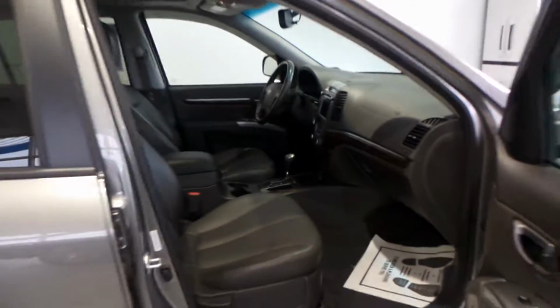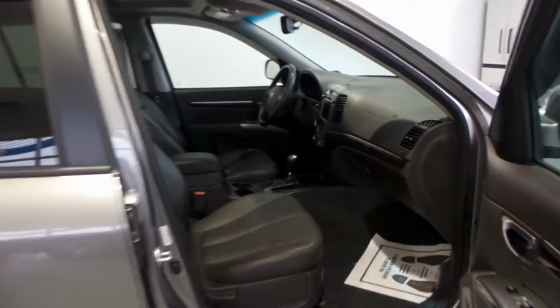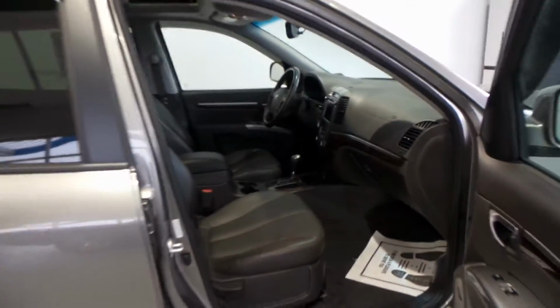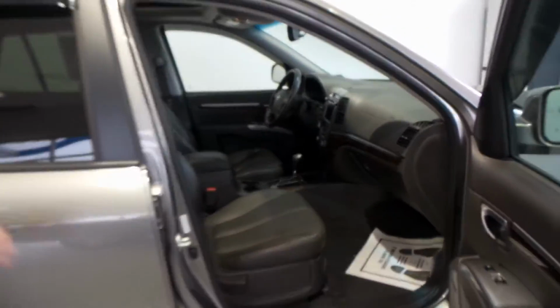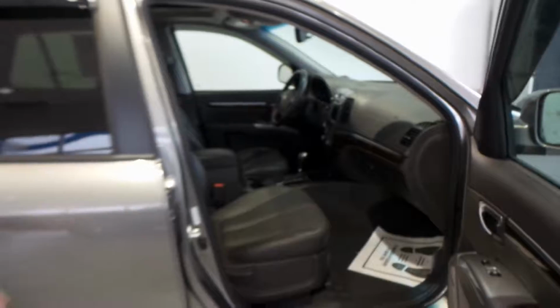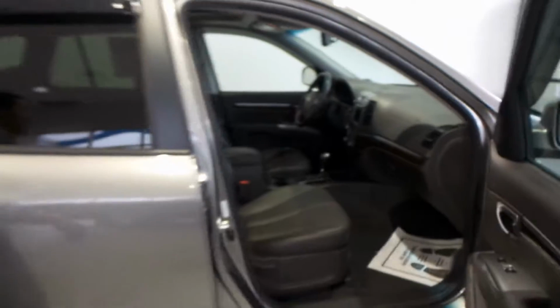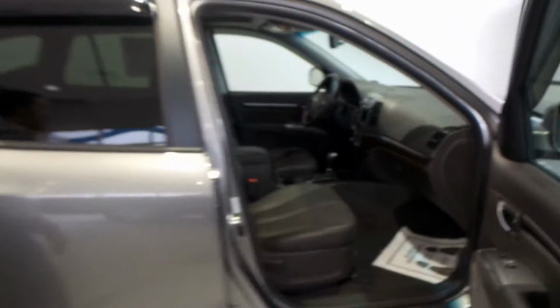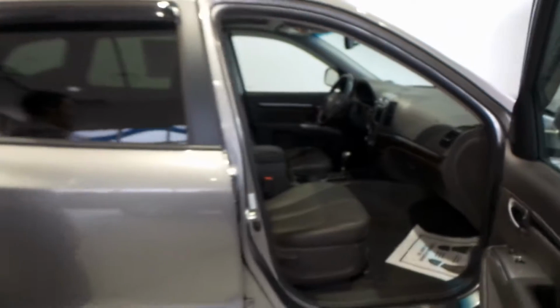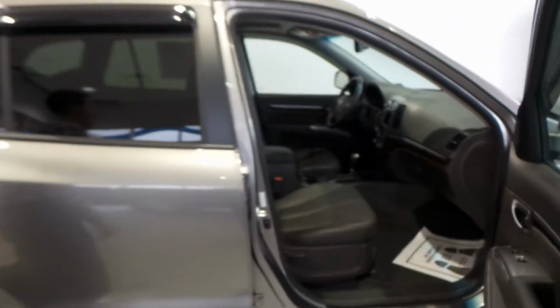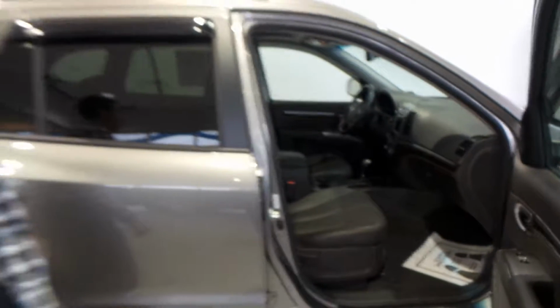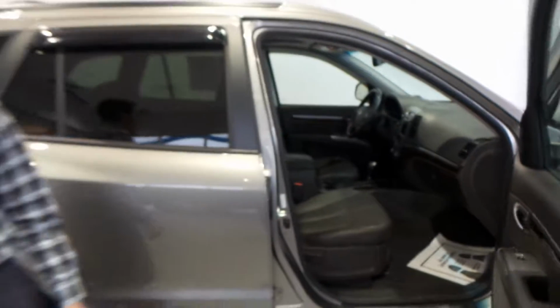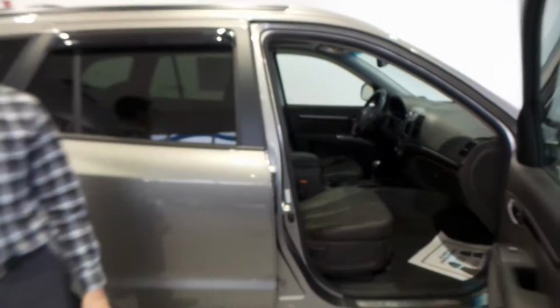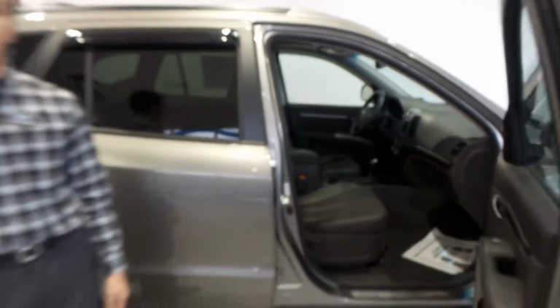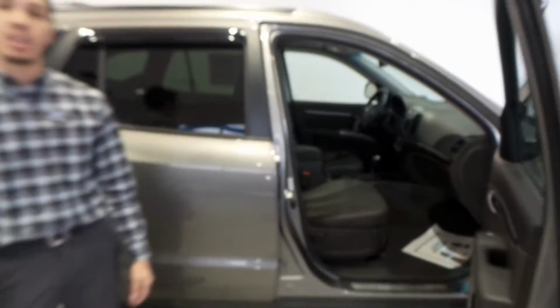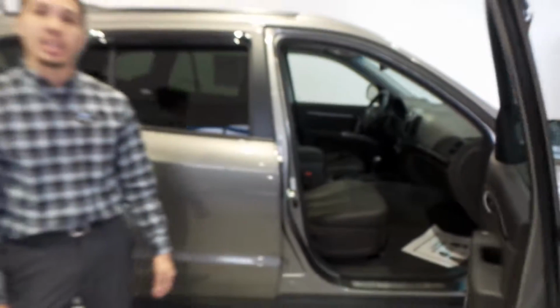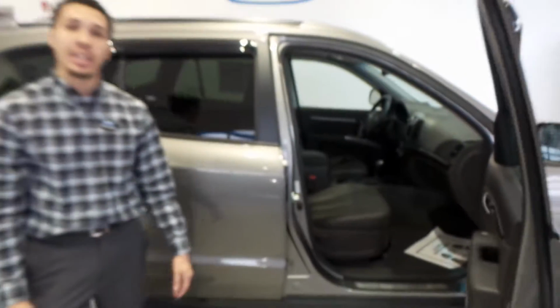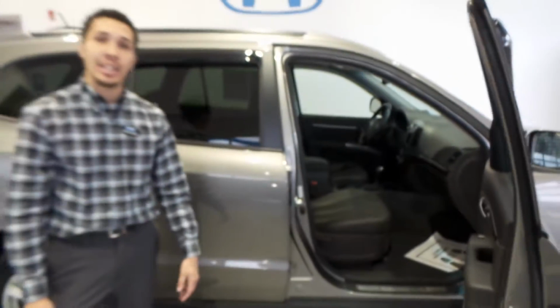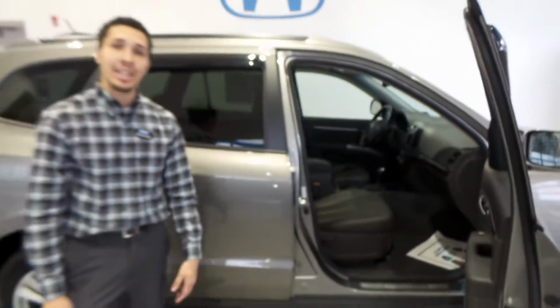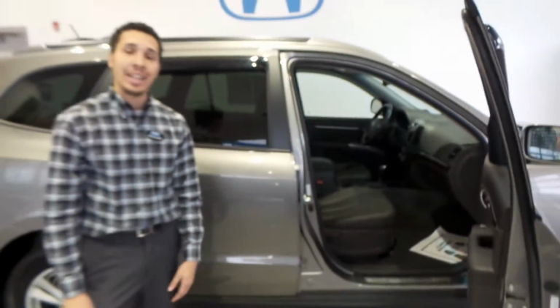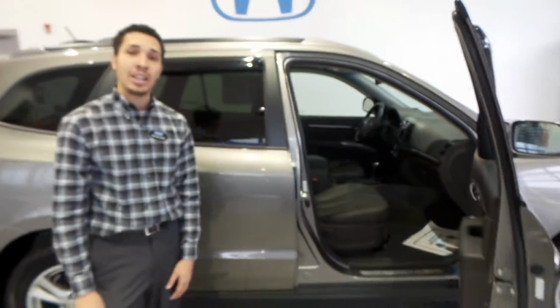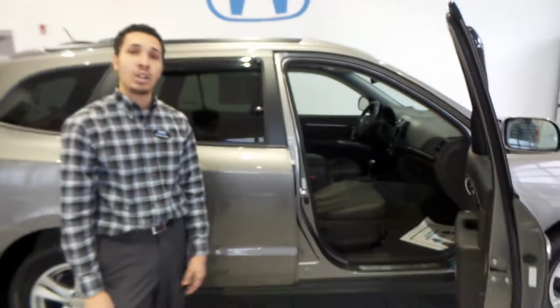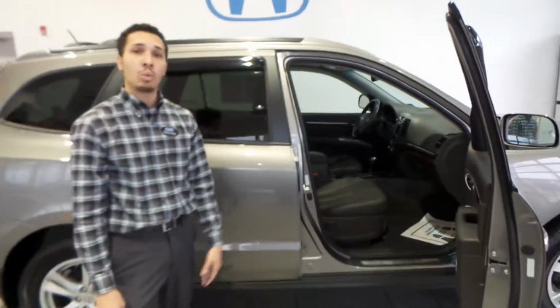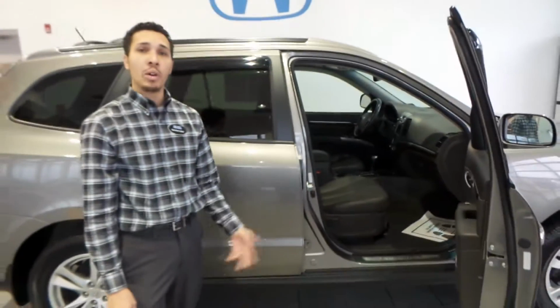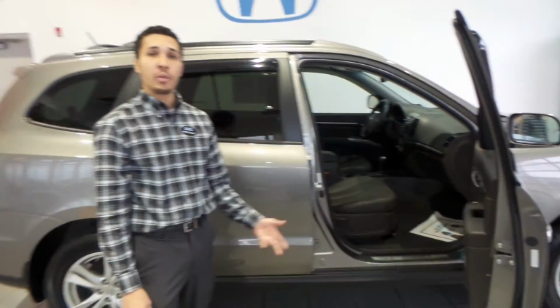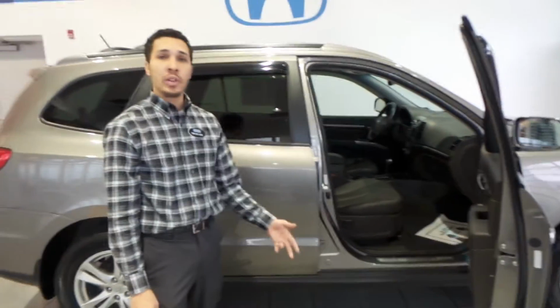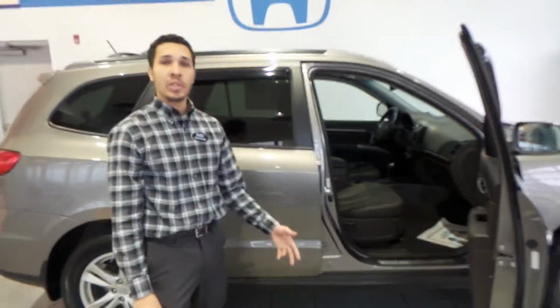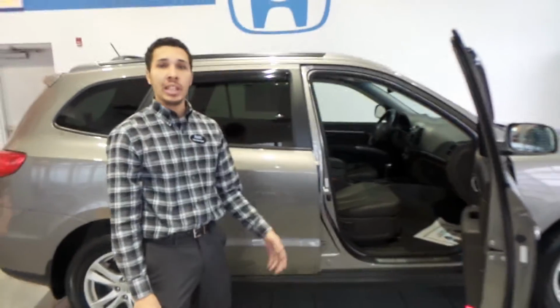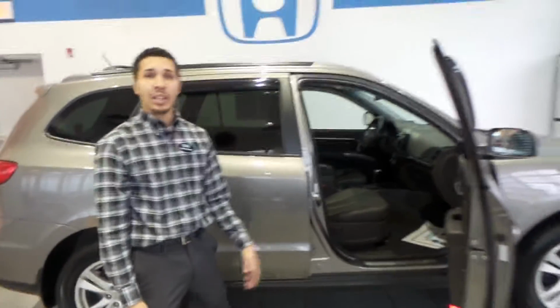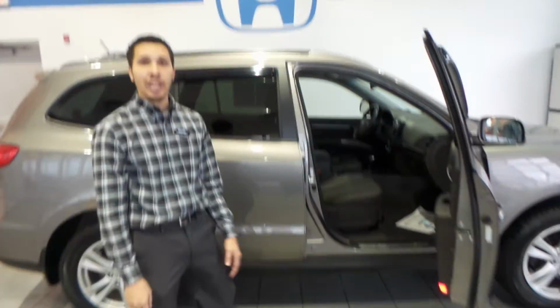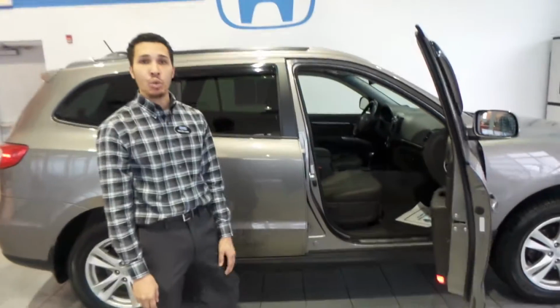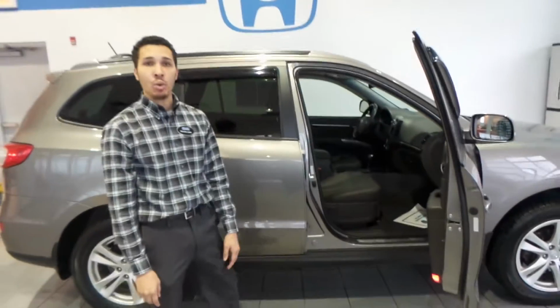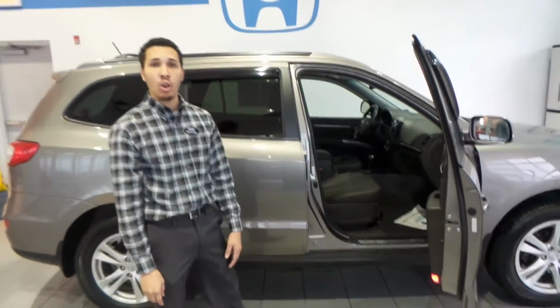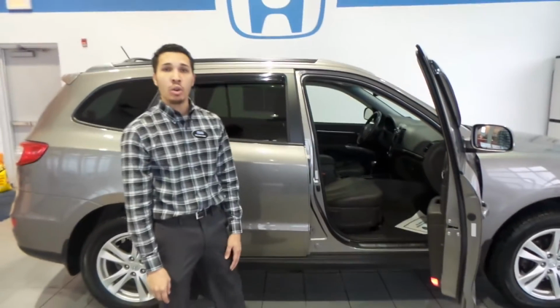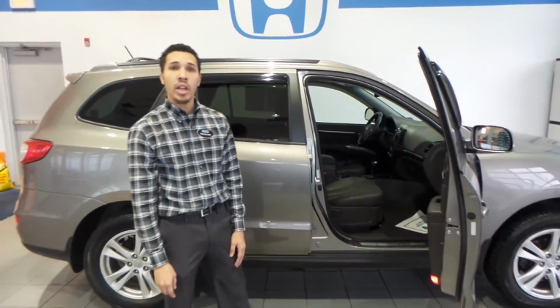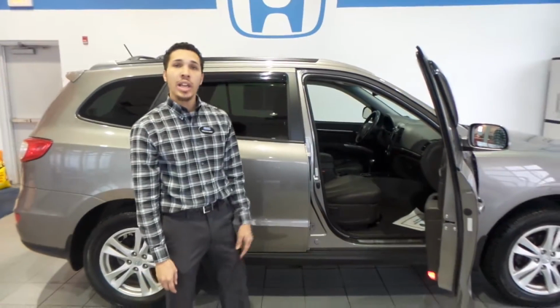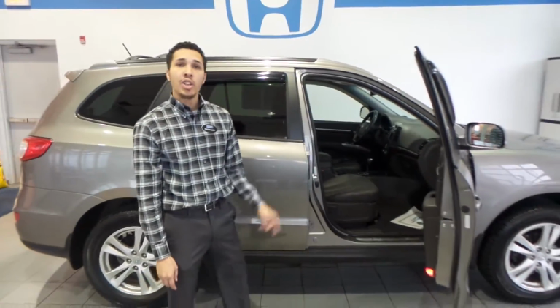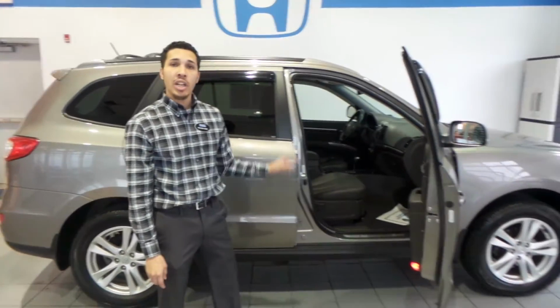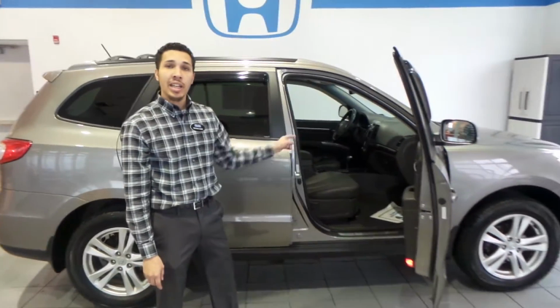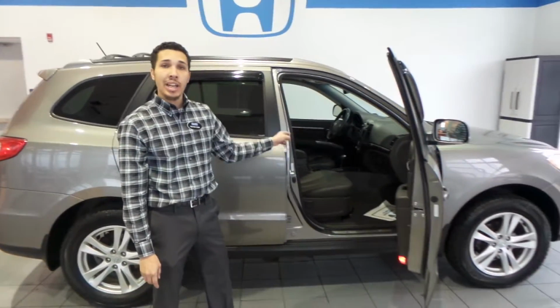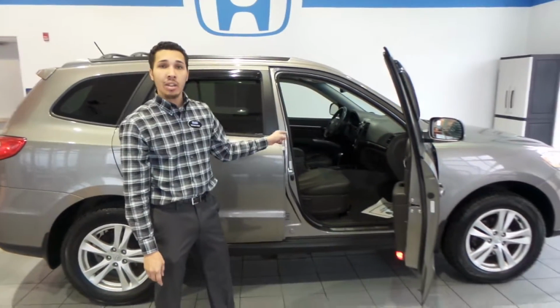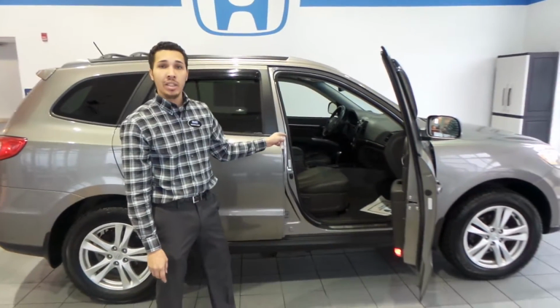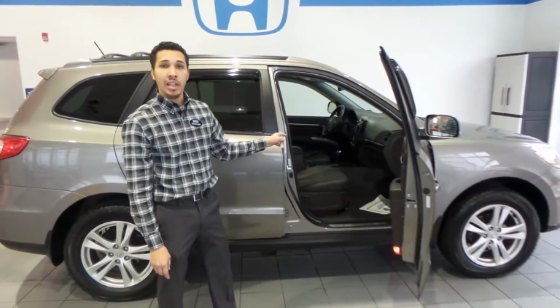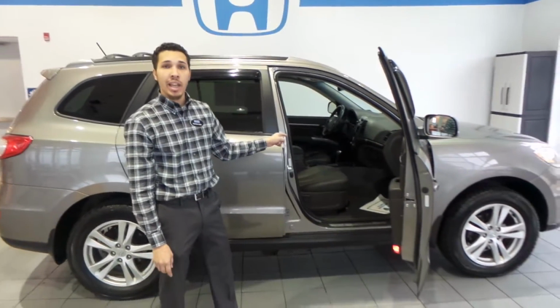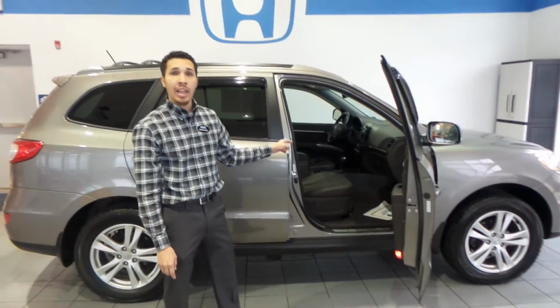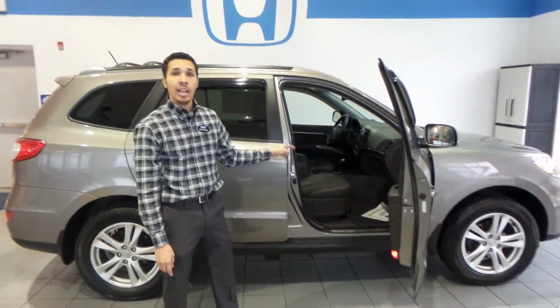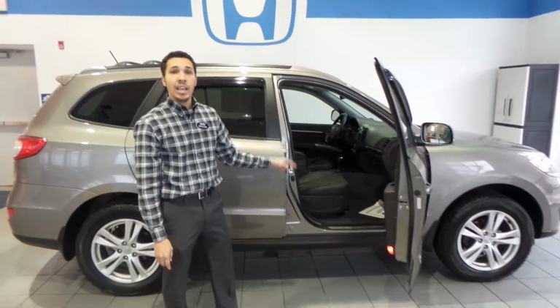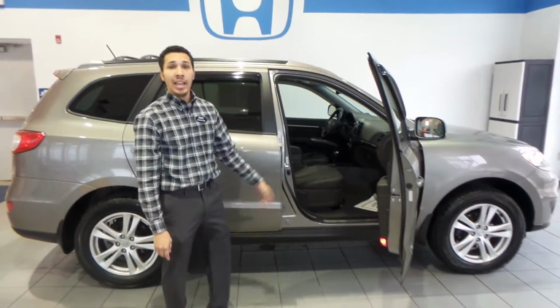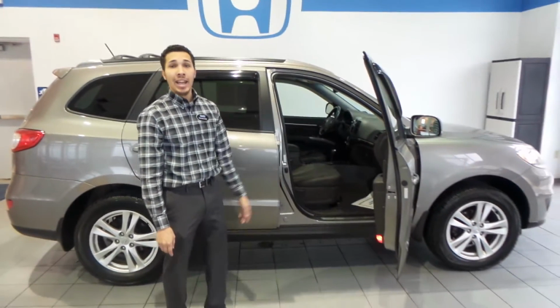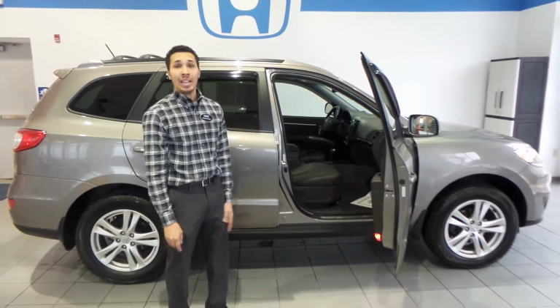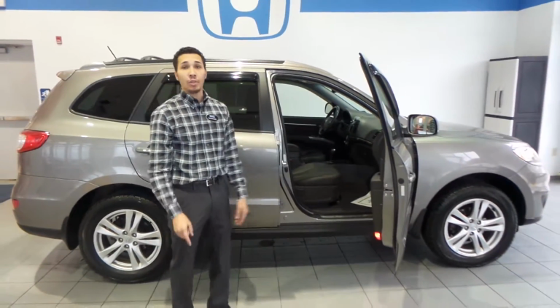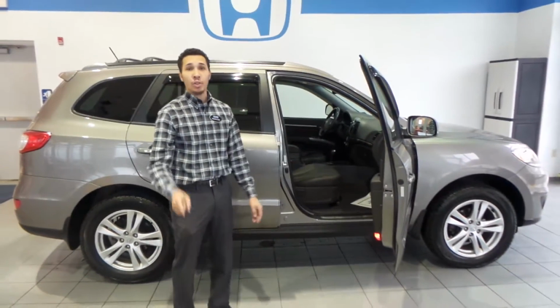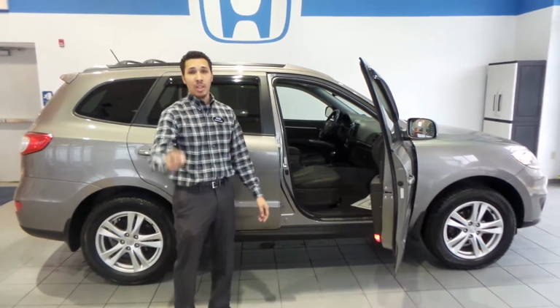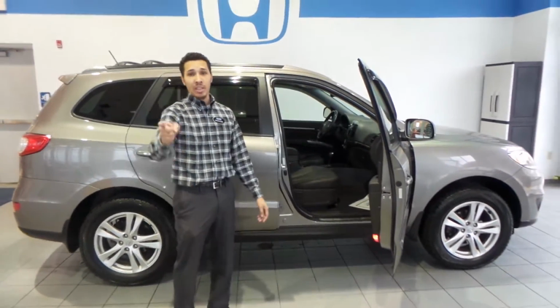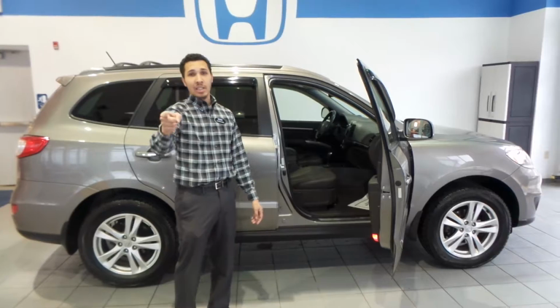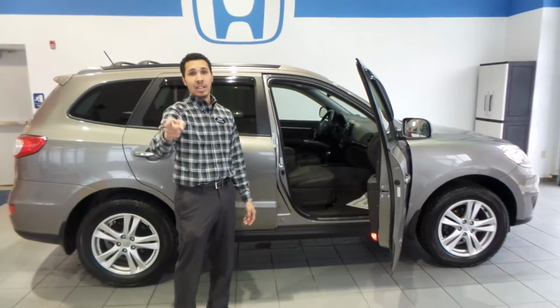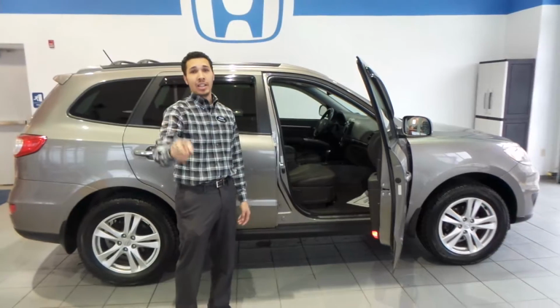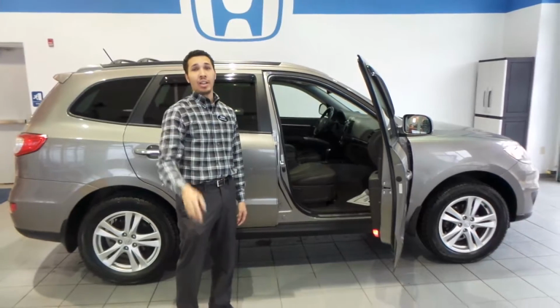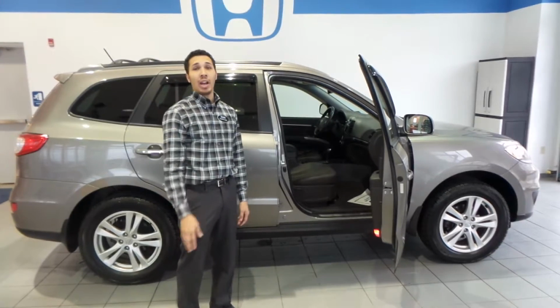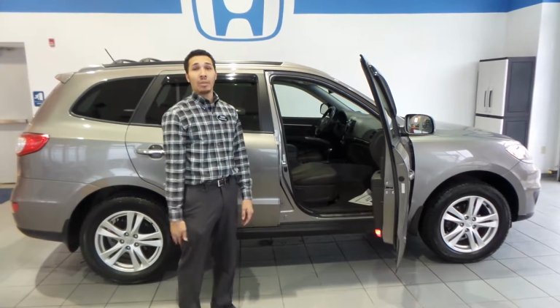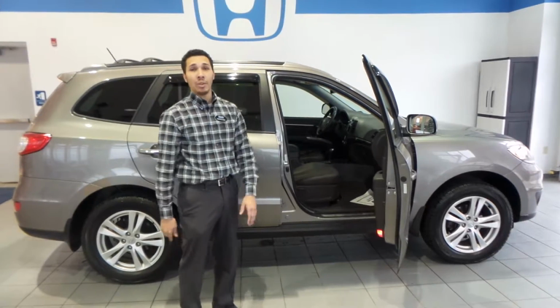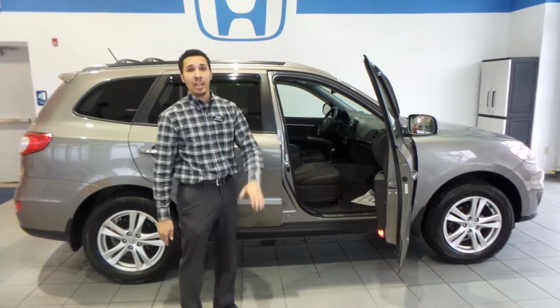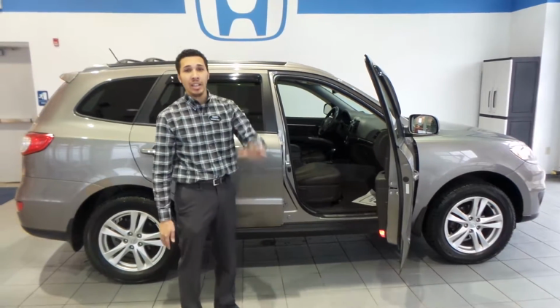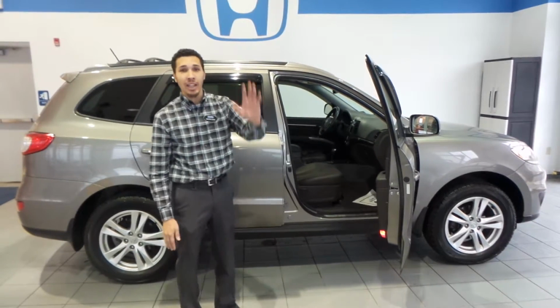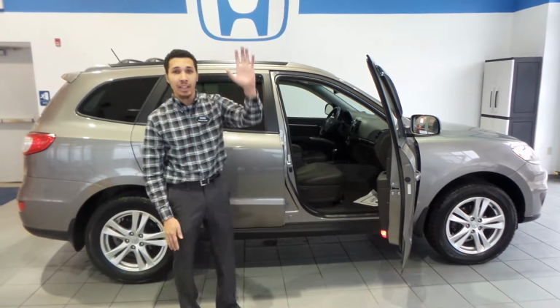So come on down to Delaney Honda in Indiana, 115 Lens Road. Check it out today and ask for Treston Cinco. Have a great day.